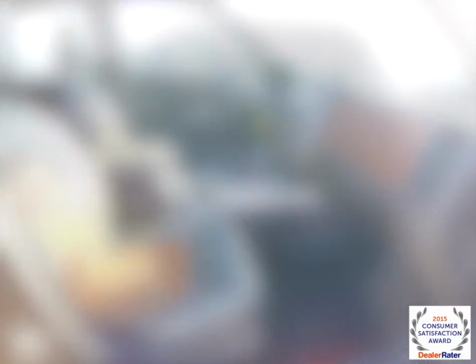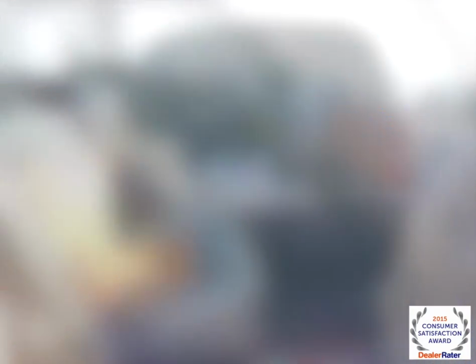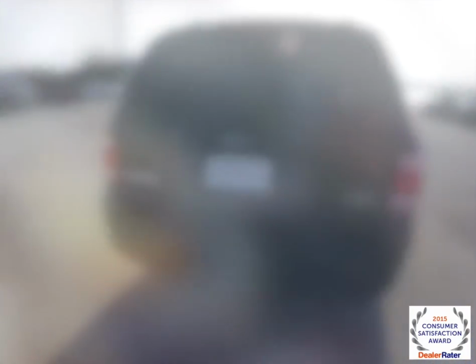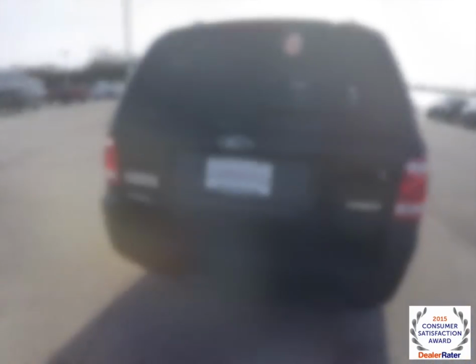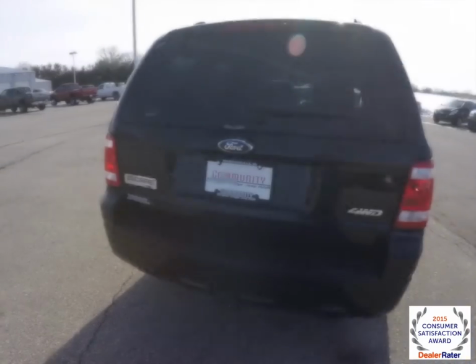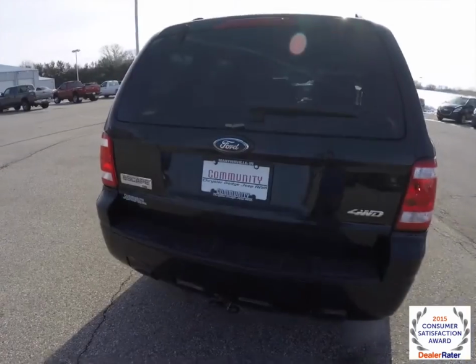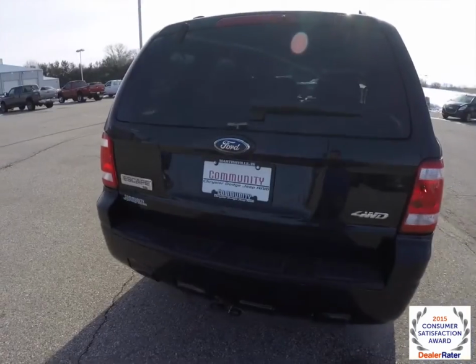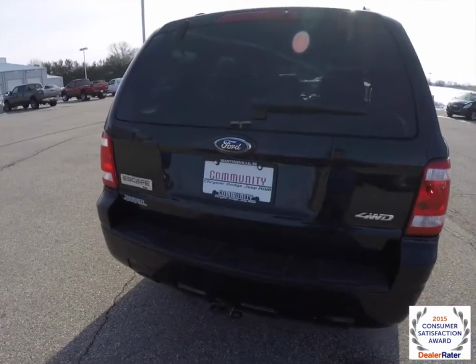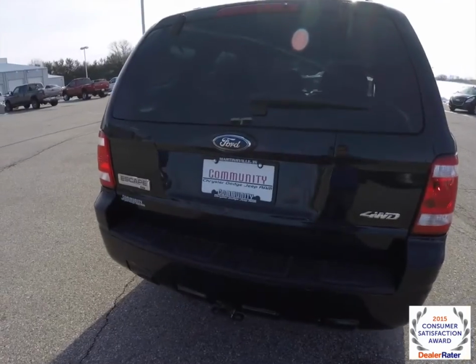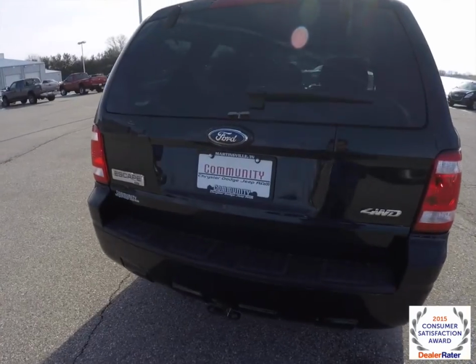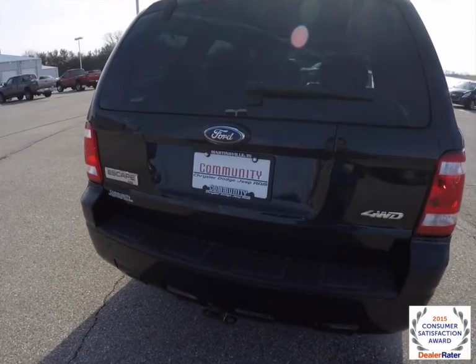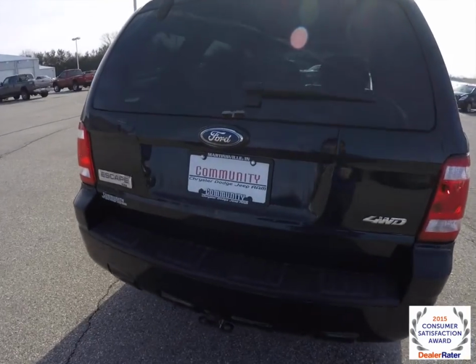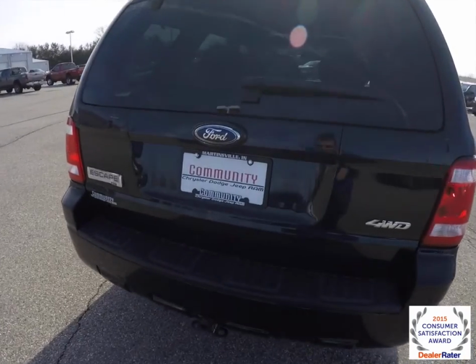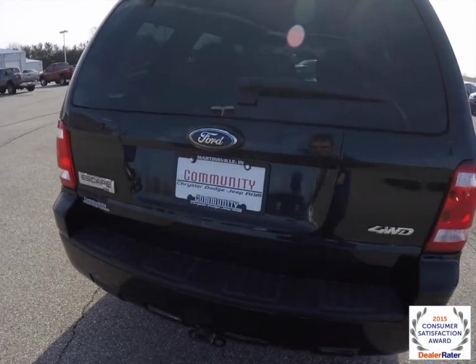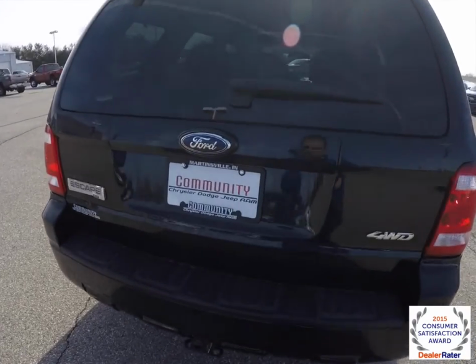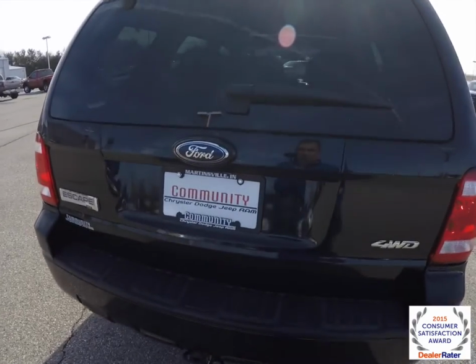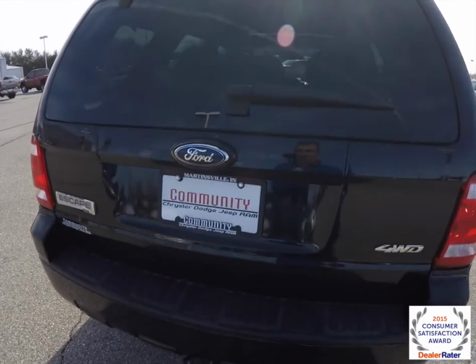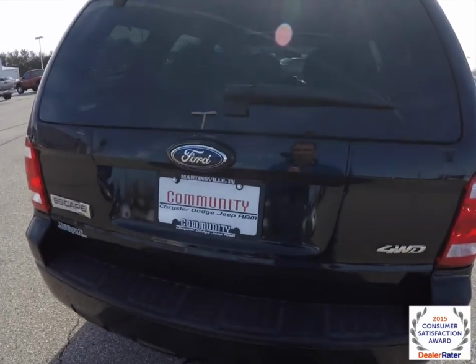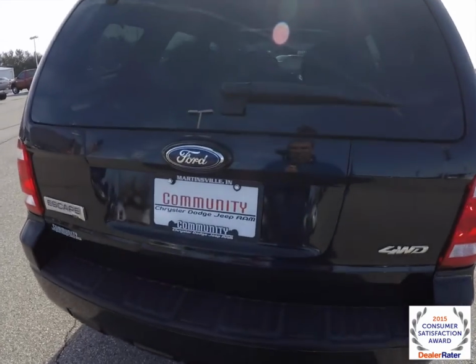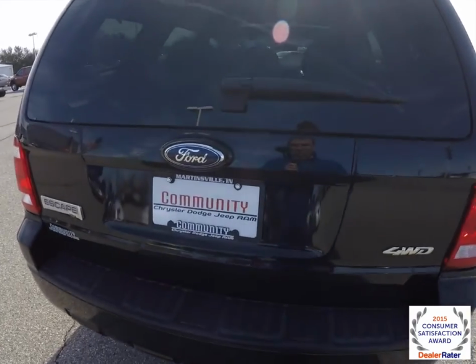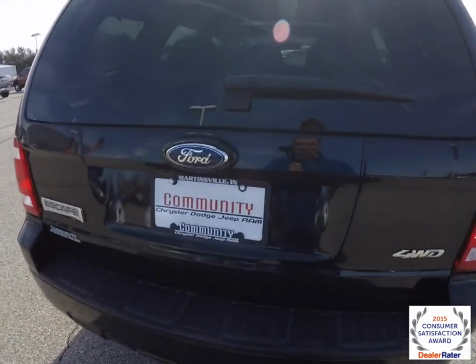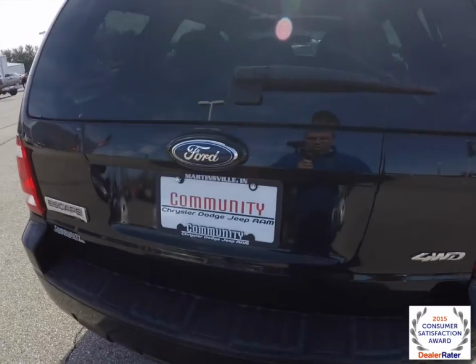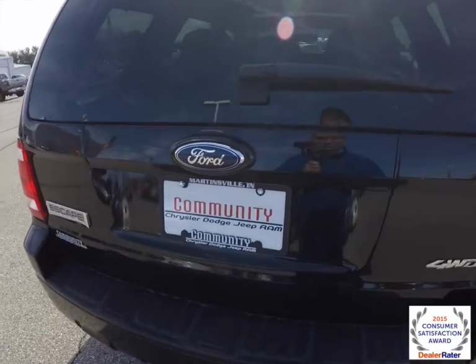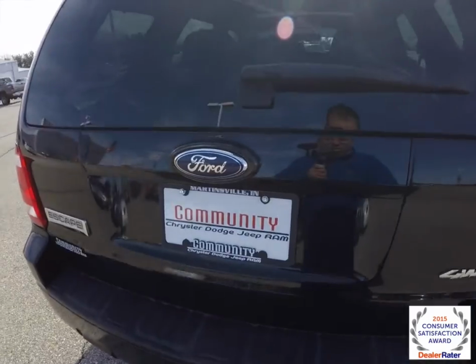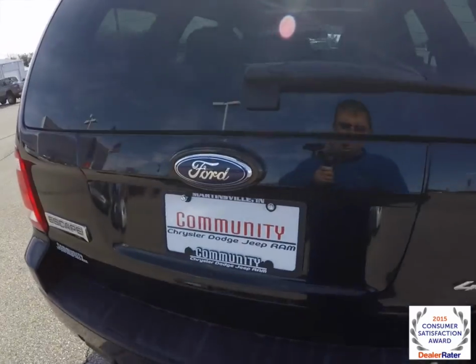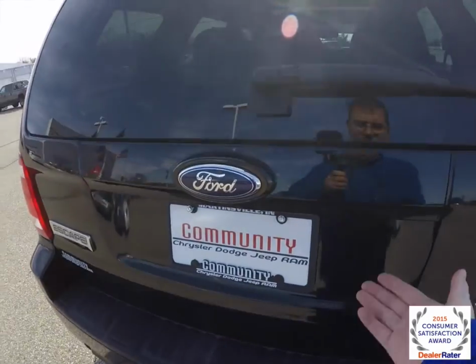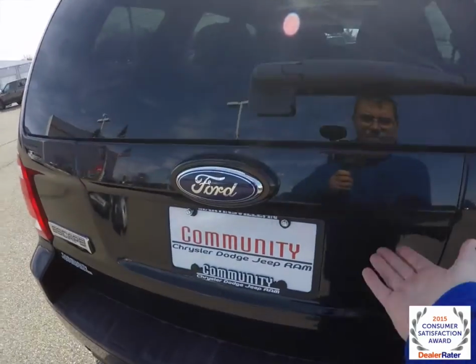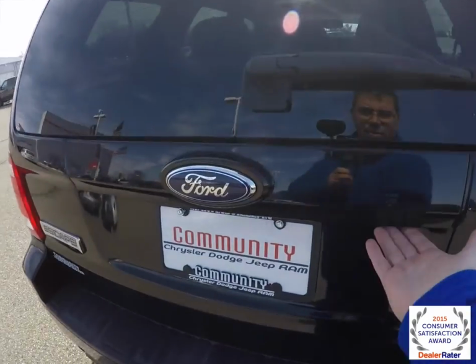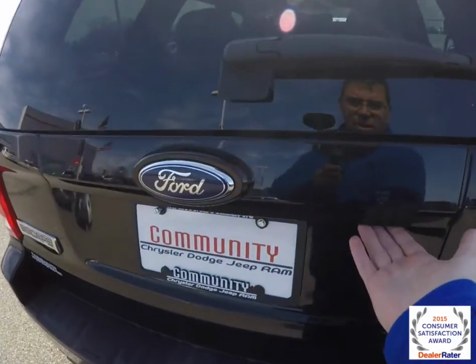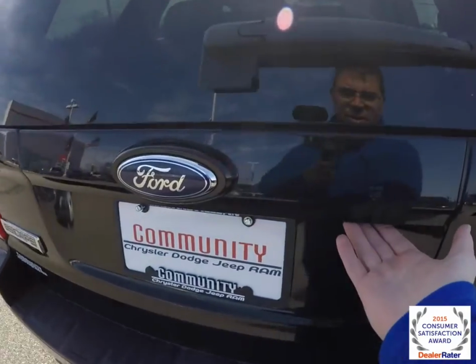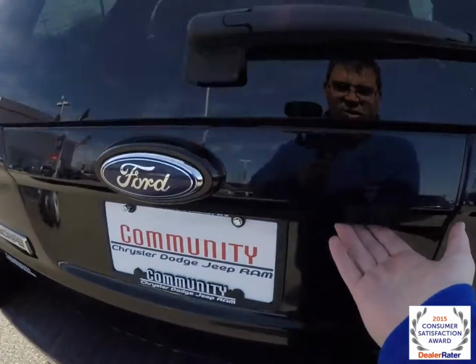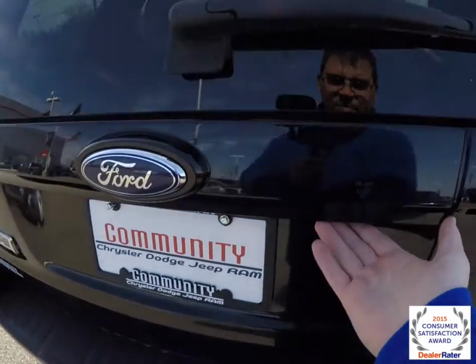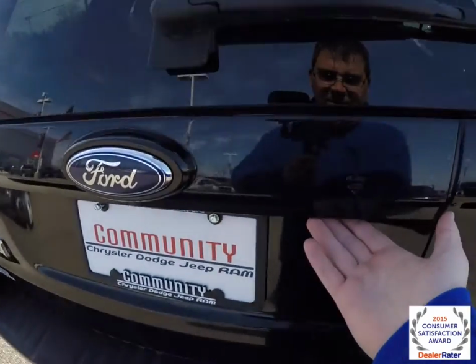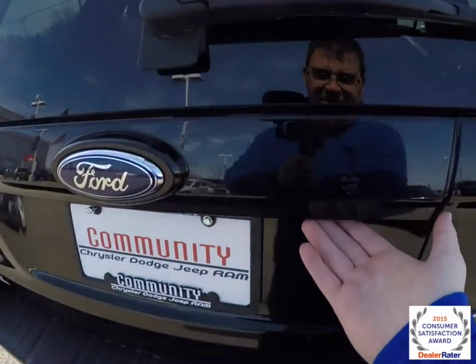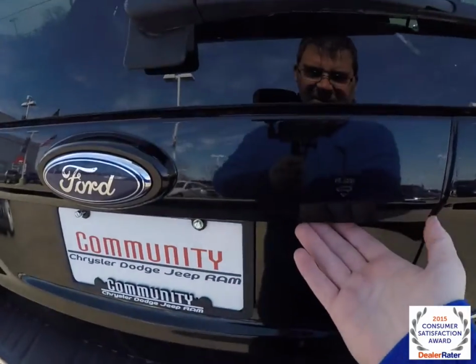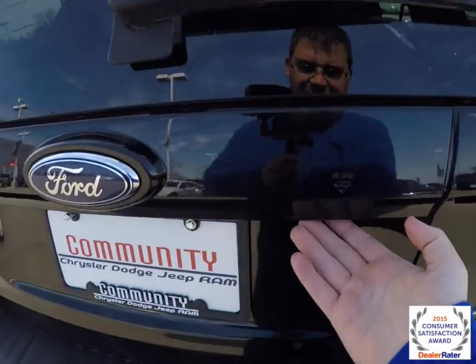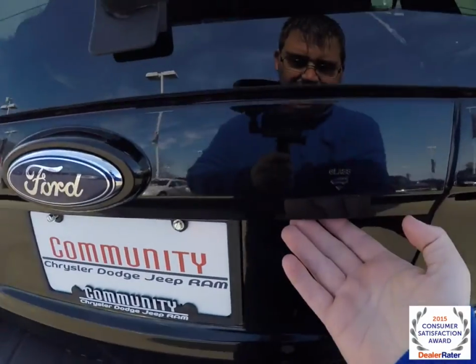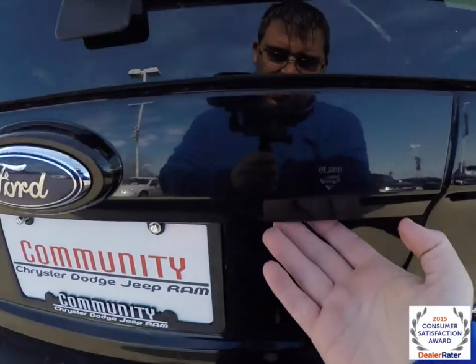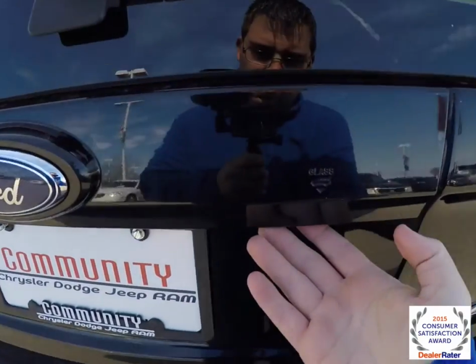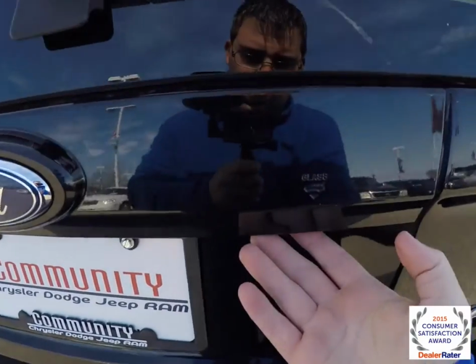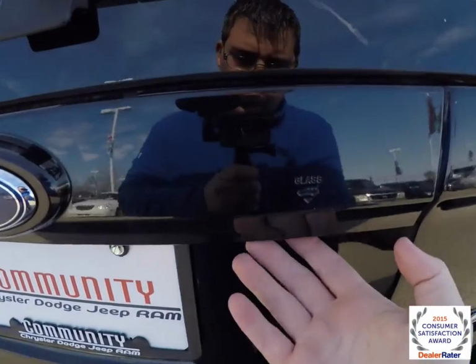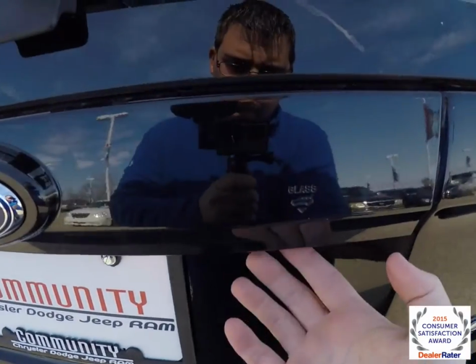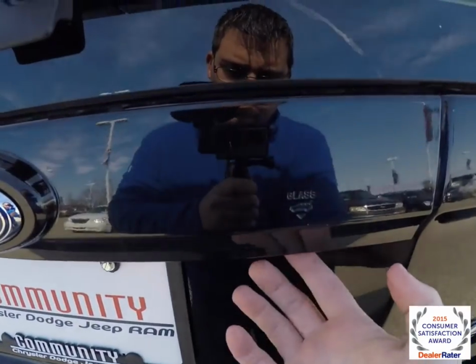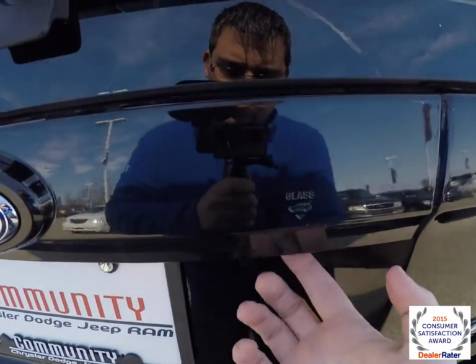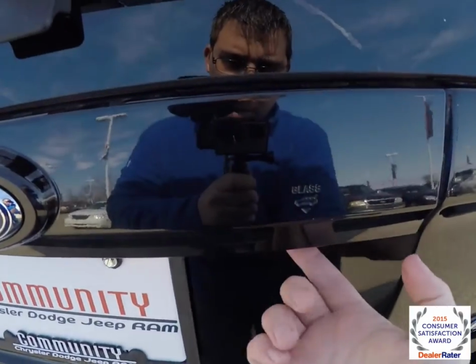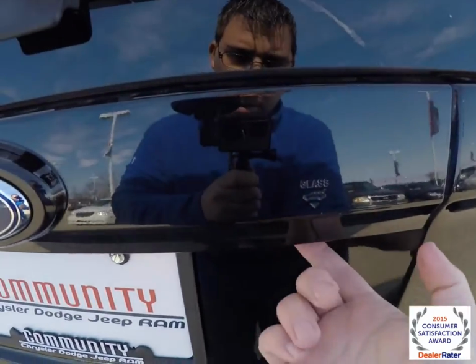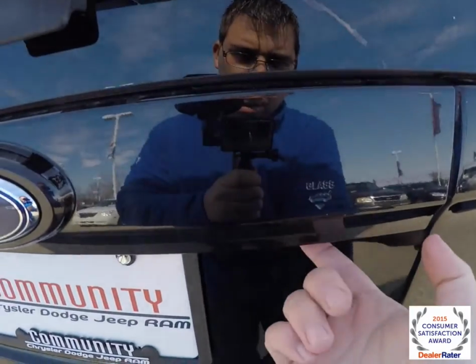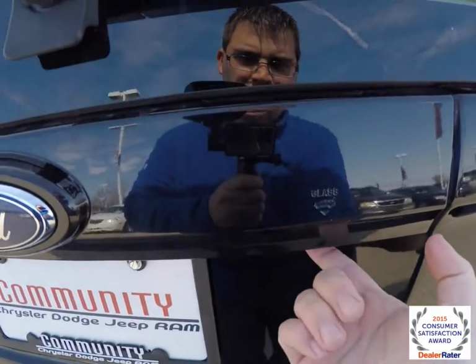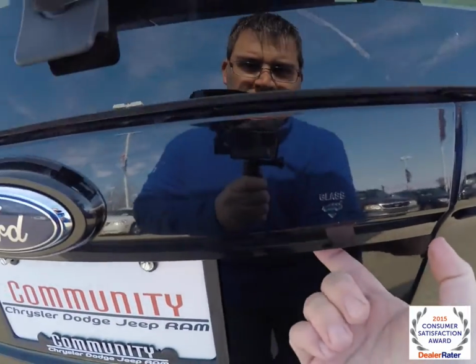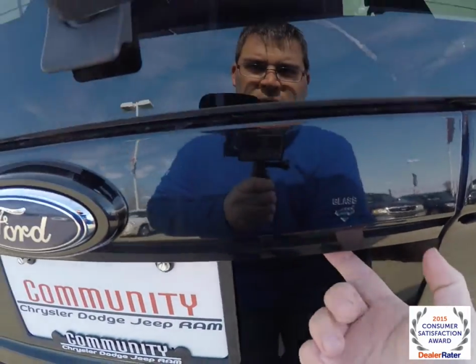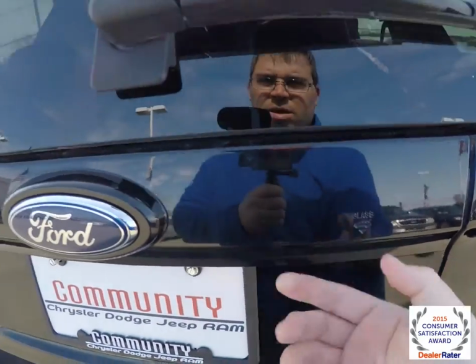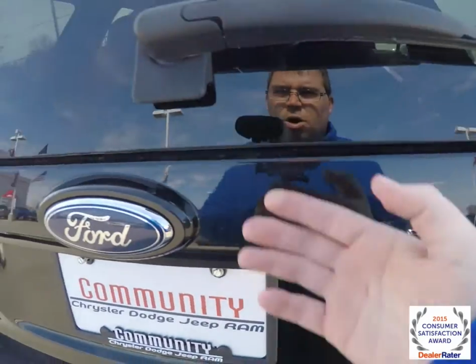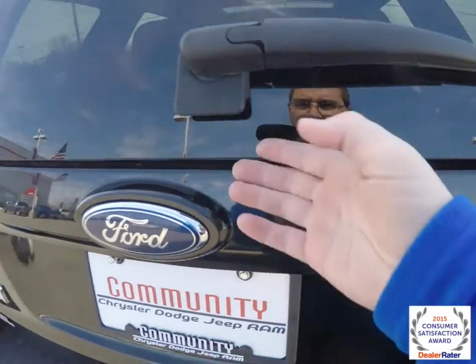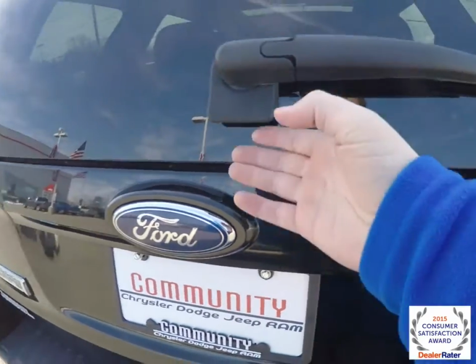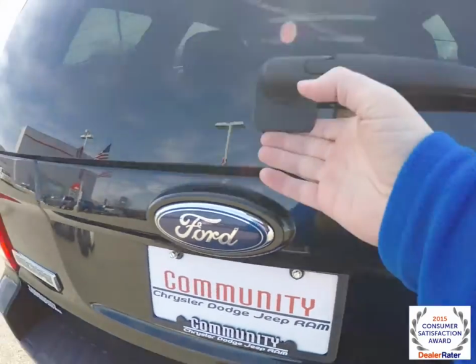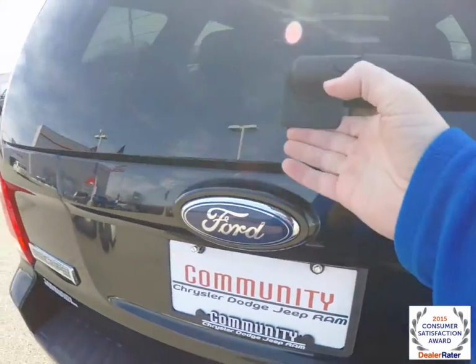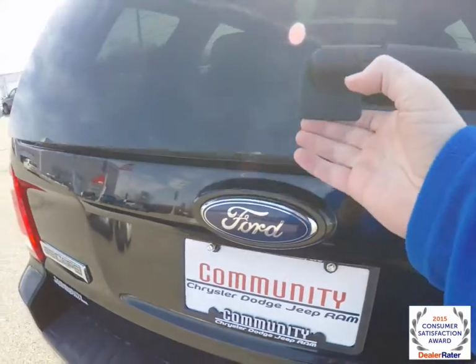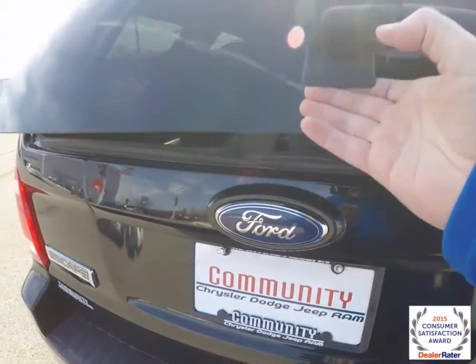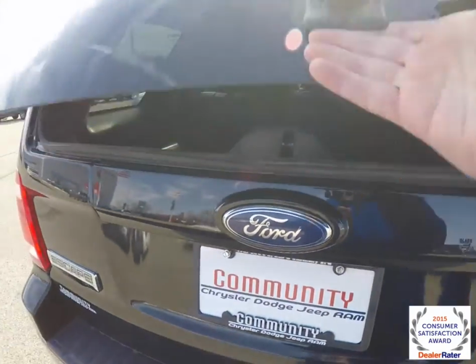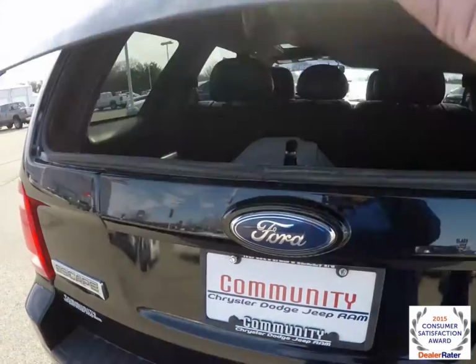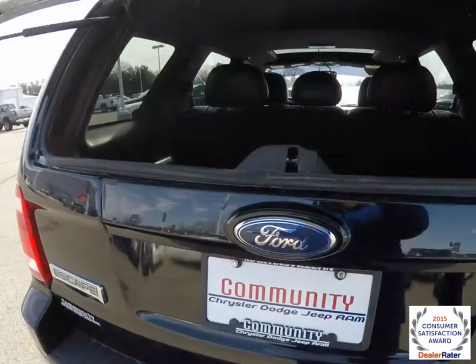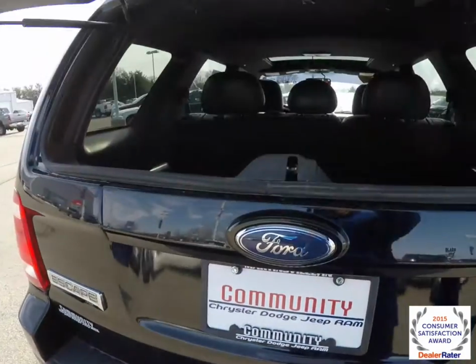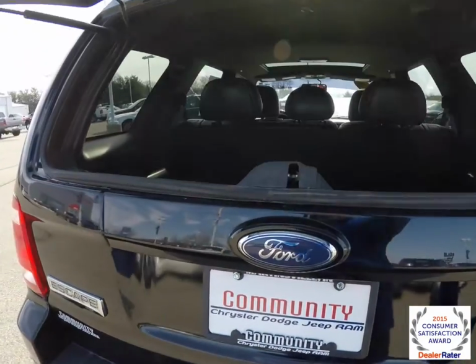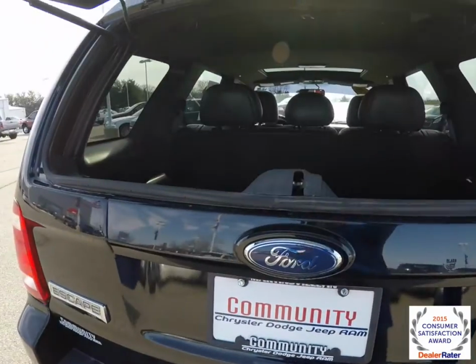Taking a look at the luggage area — it has a two-piece tailgate, and you can open up the glass portion first.